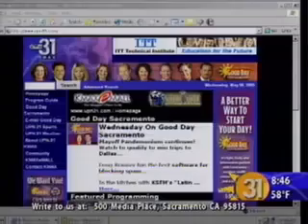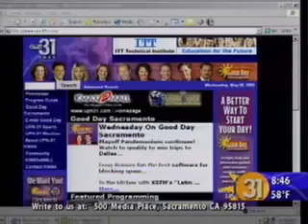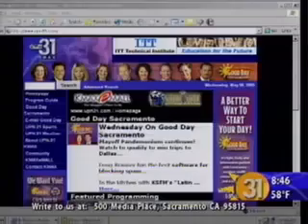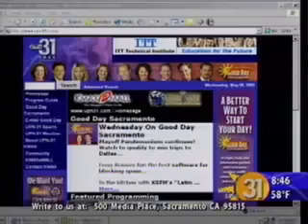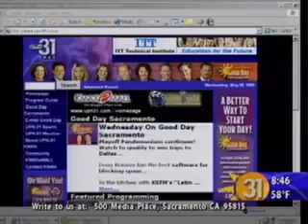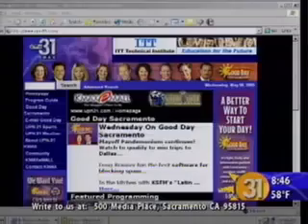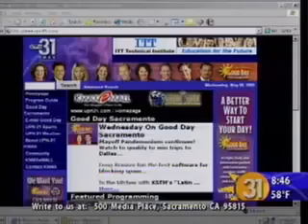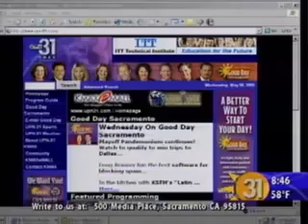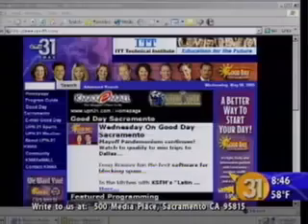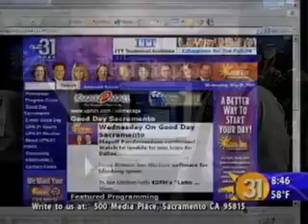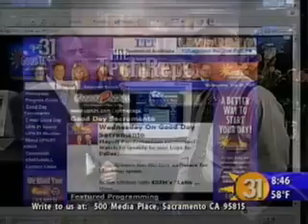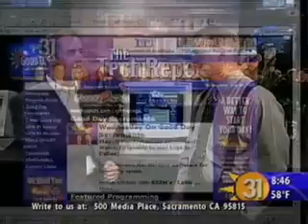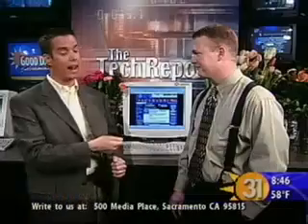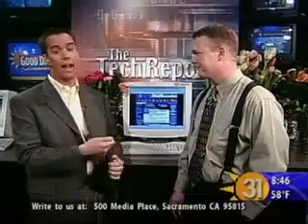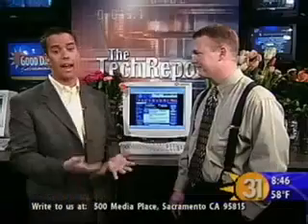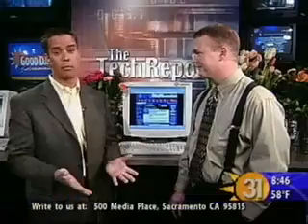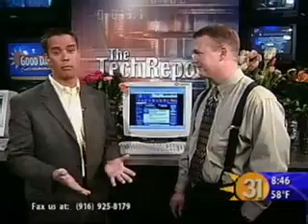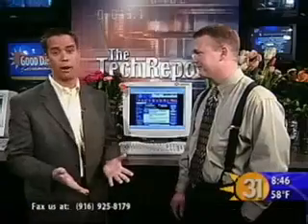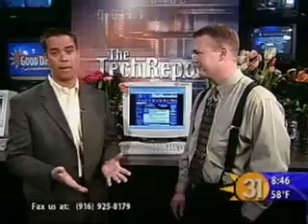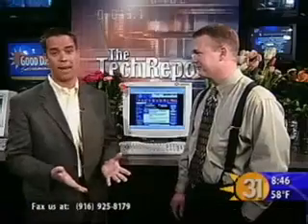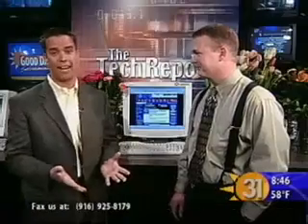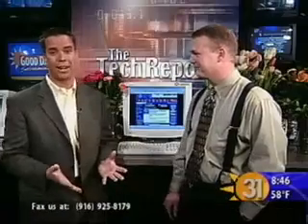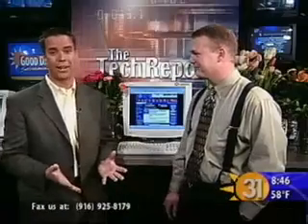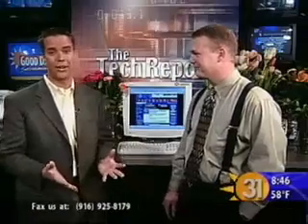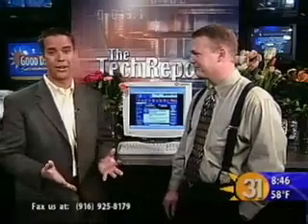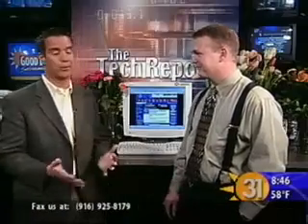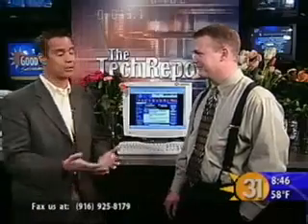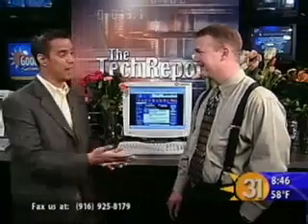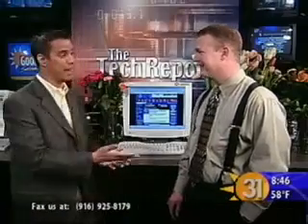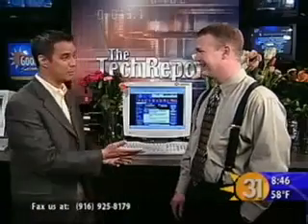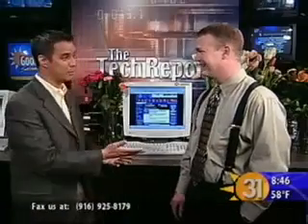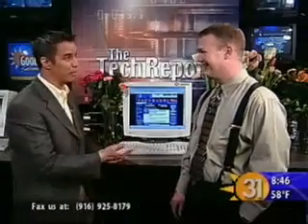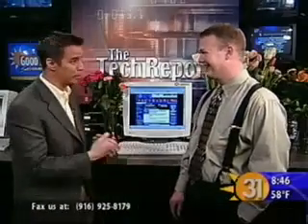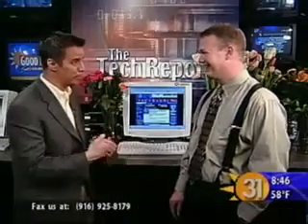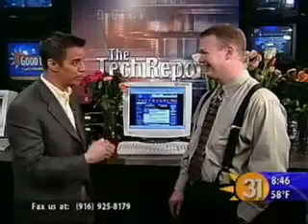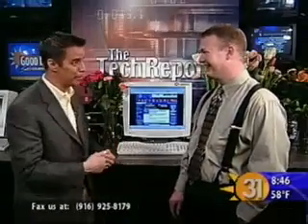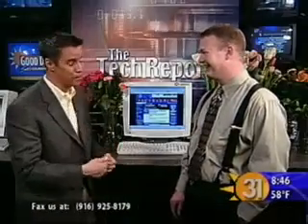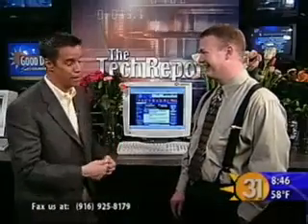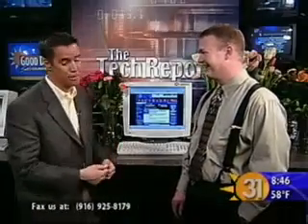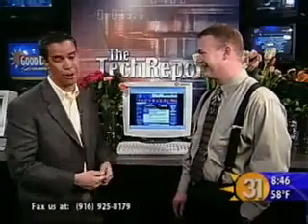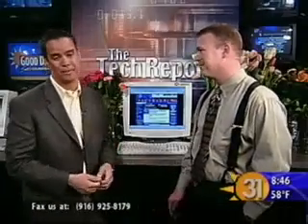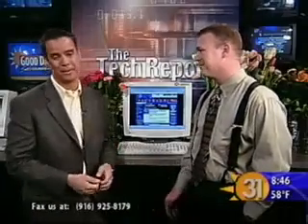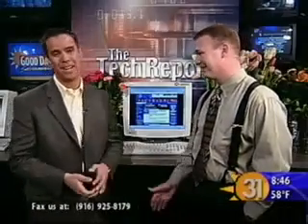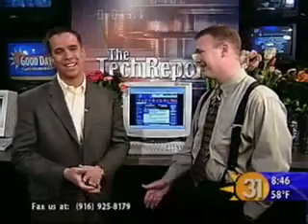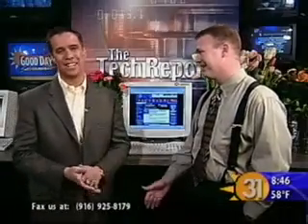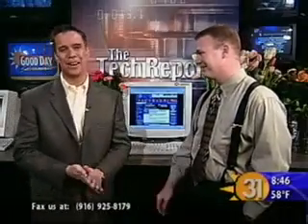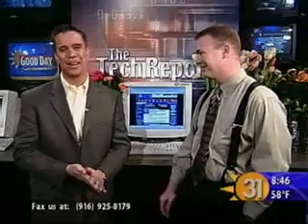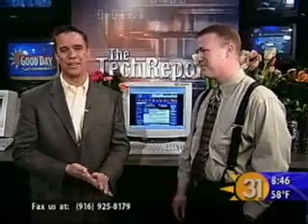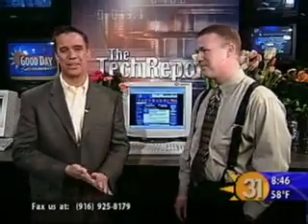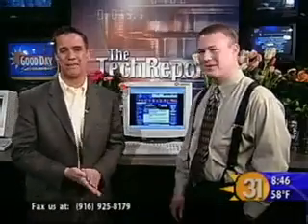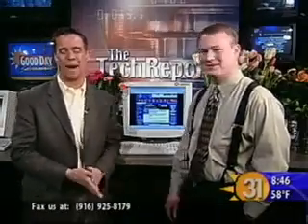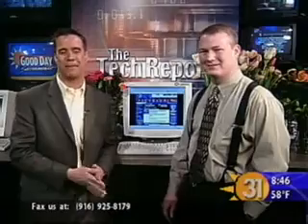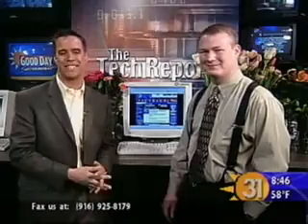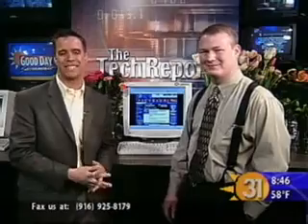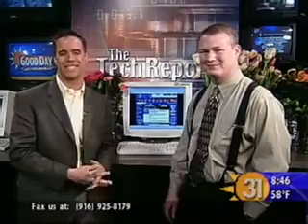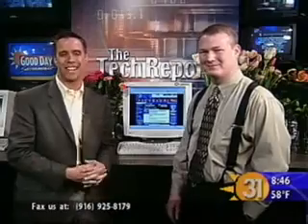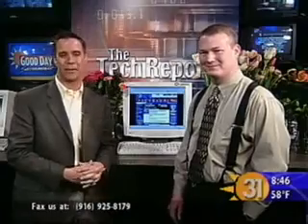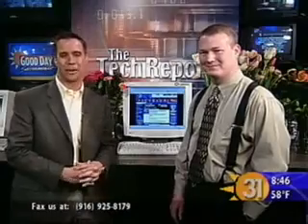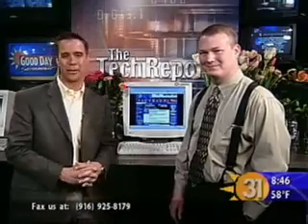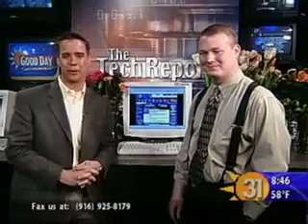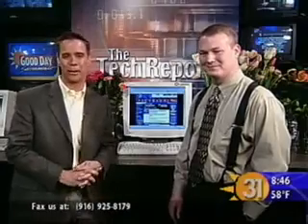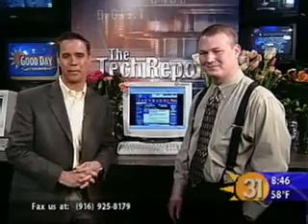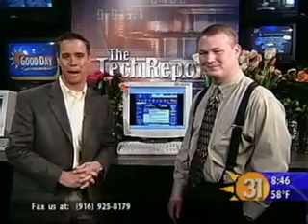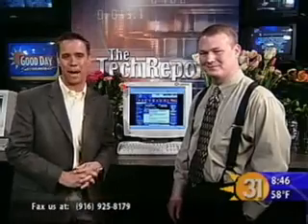I know, I never knew that, and I have a broadband connection at home, so that's probably part of my problem. Let's go ahead and talk to Bob. He's in Sacramento. Good morning, Bob.